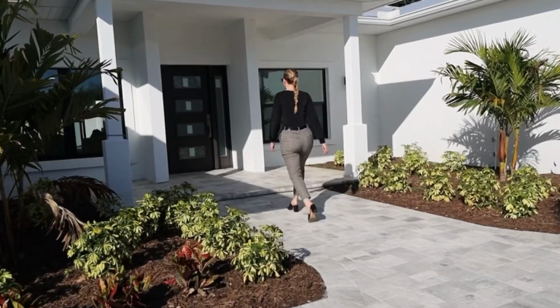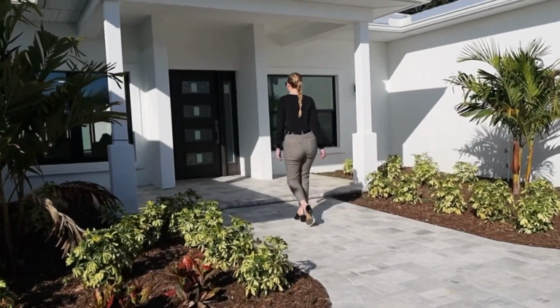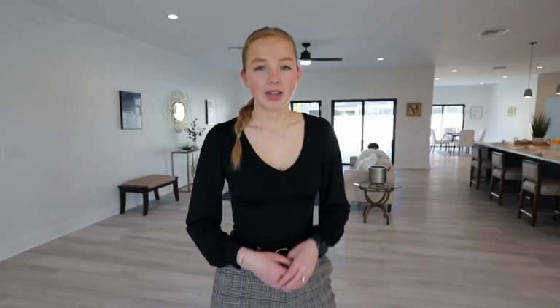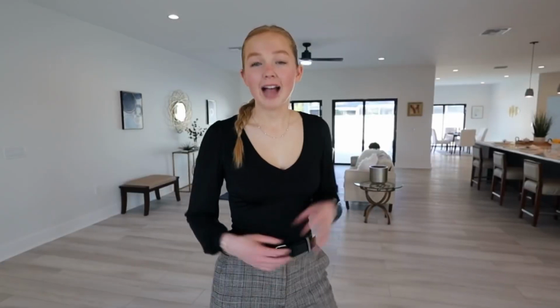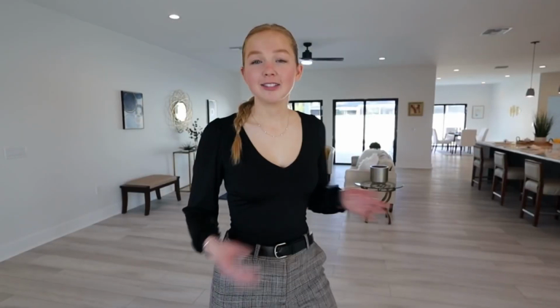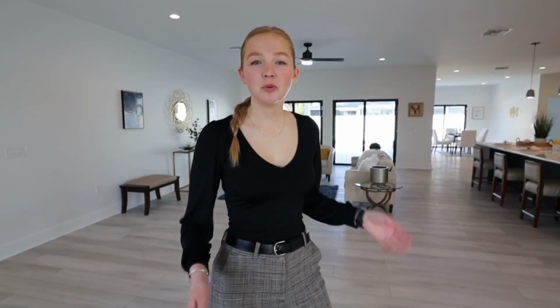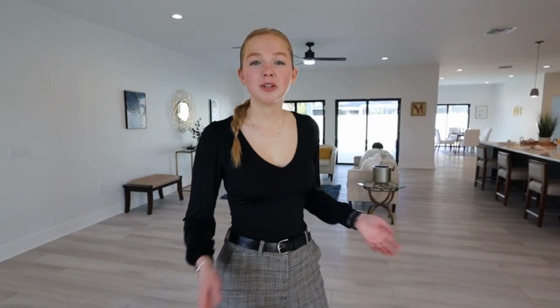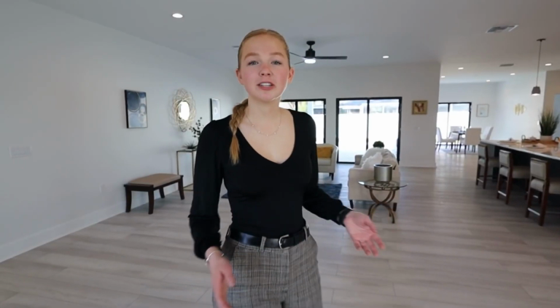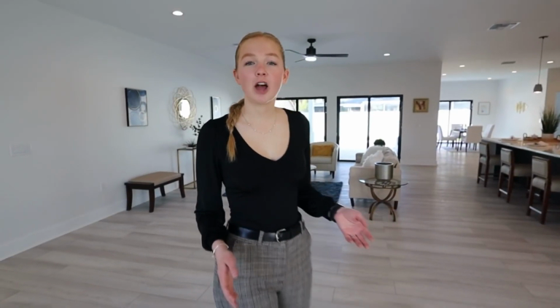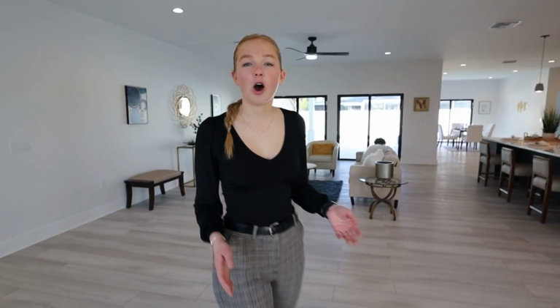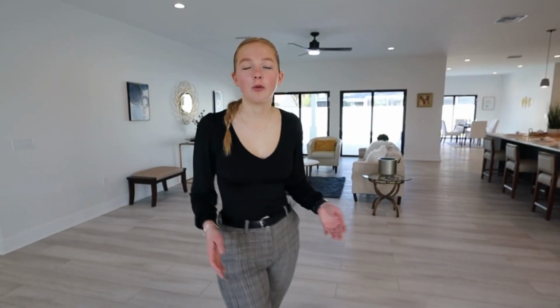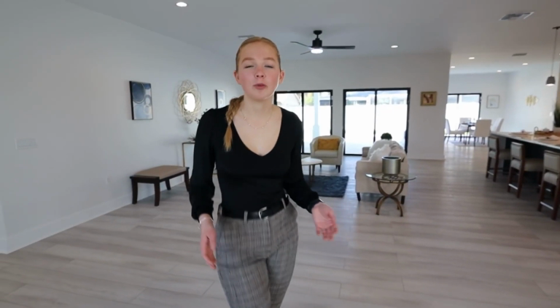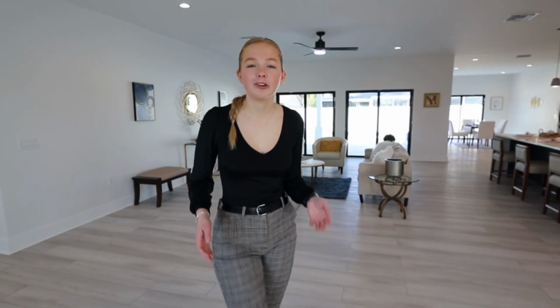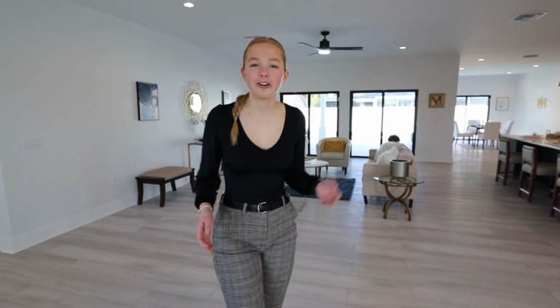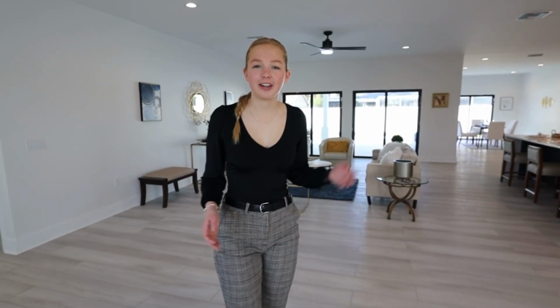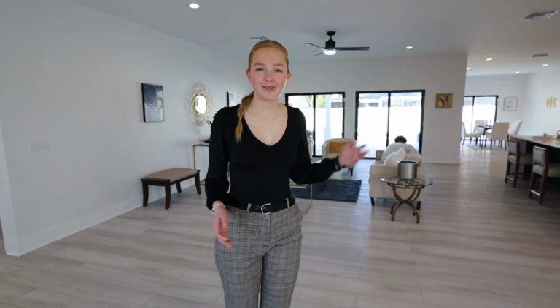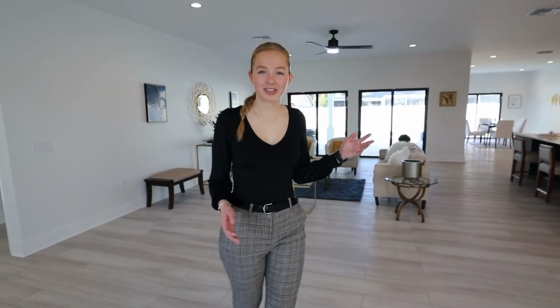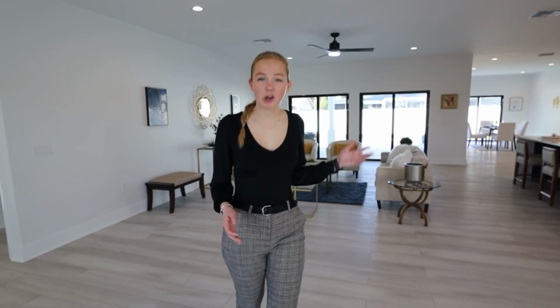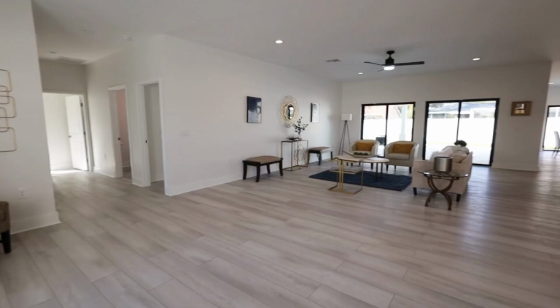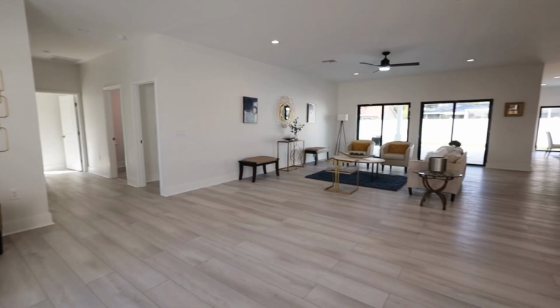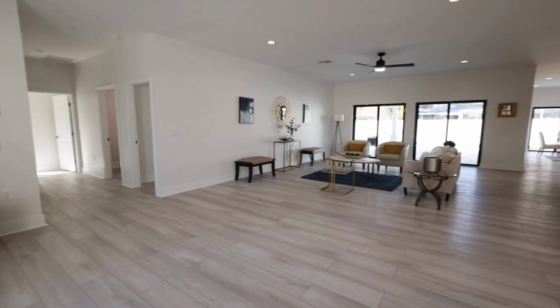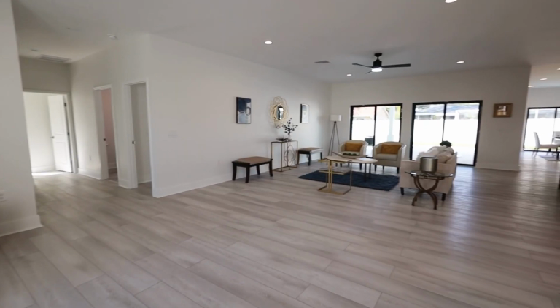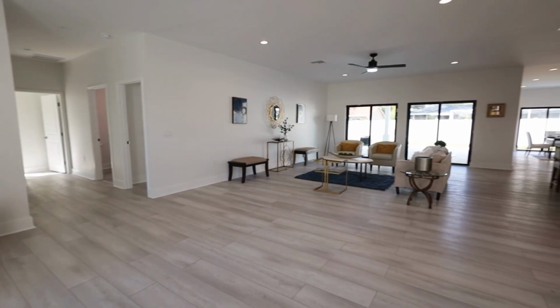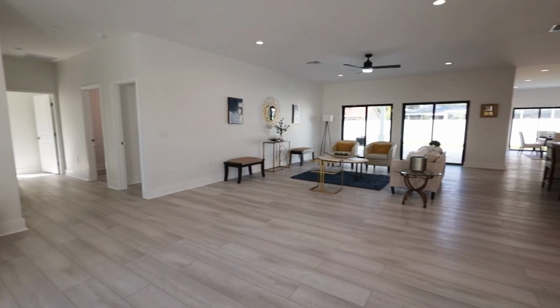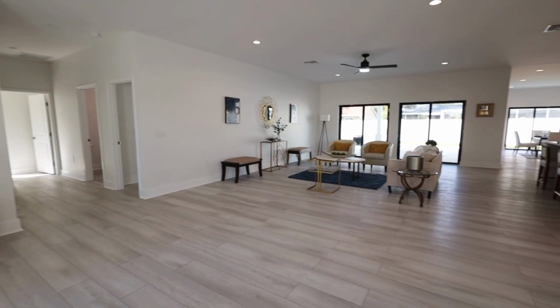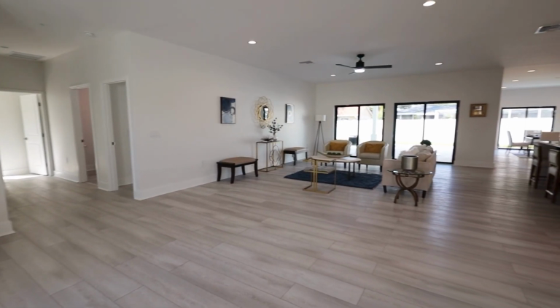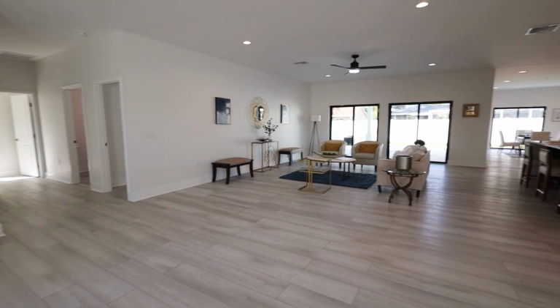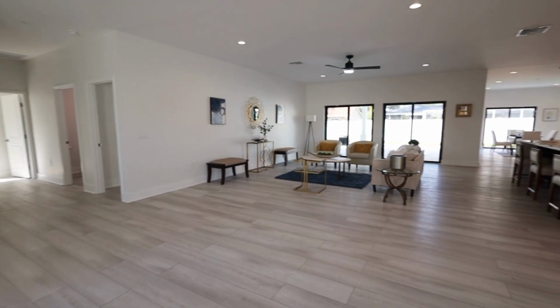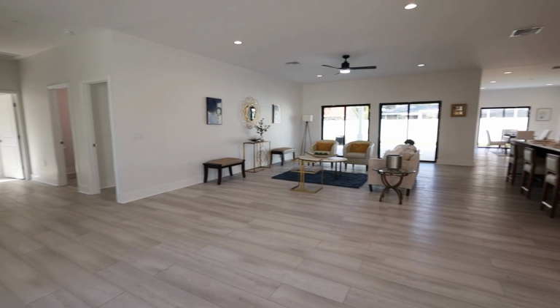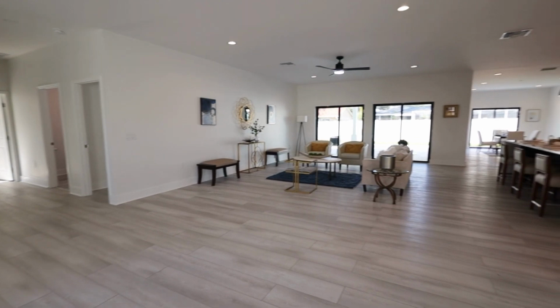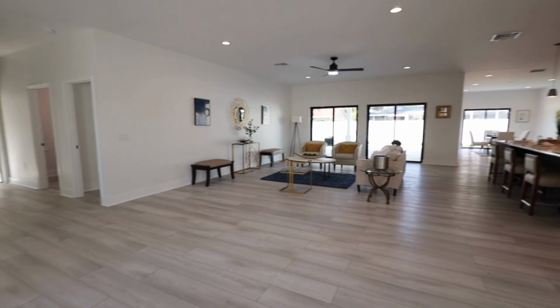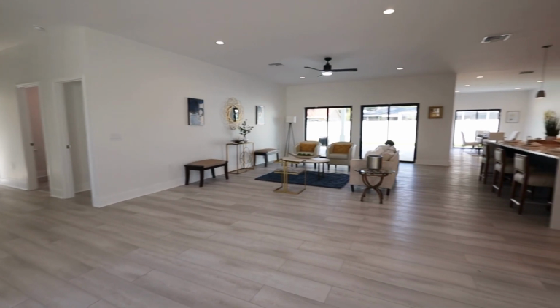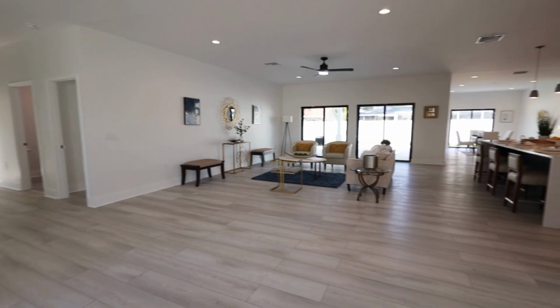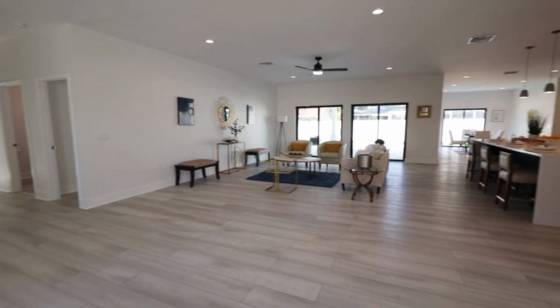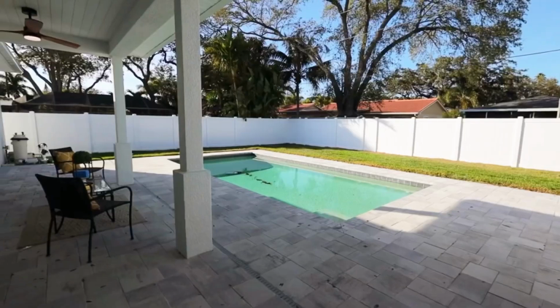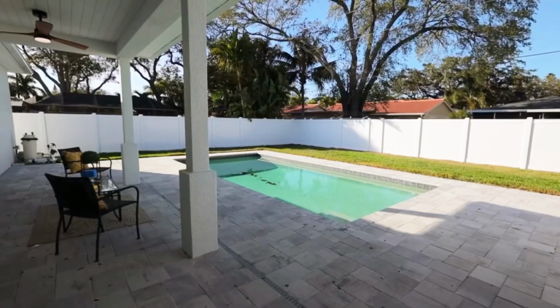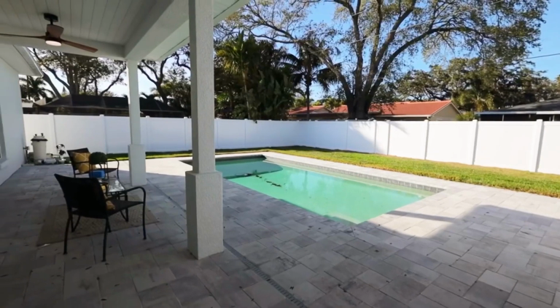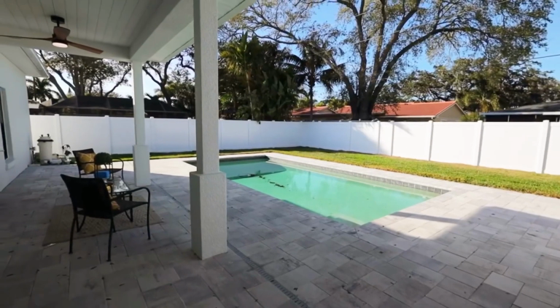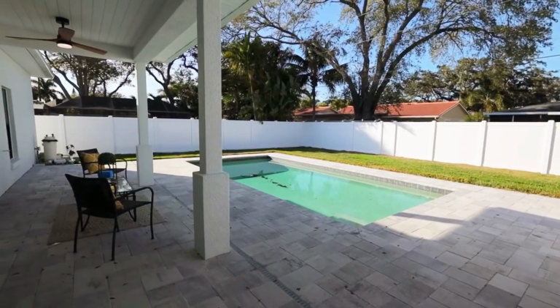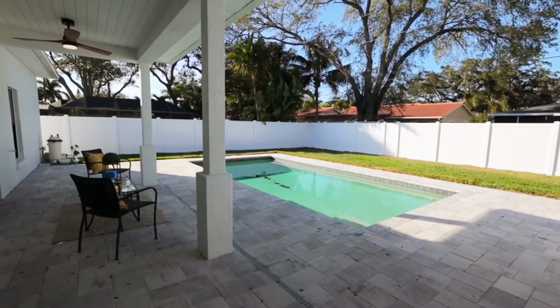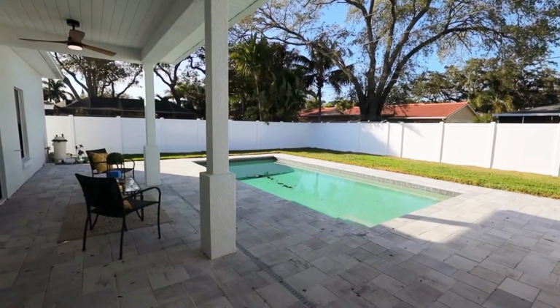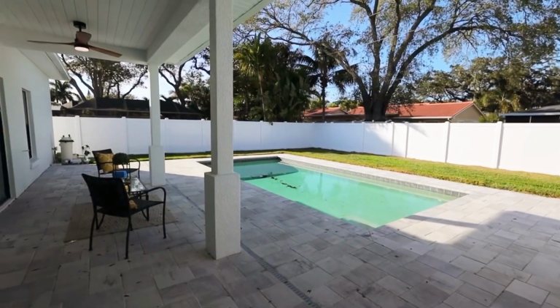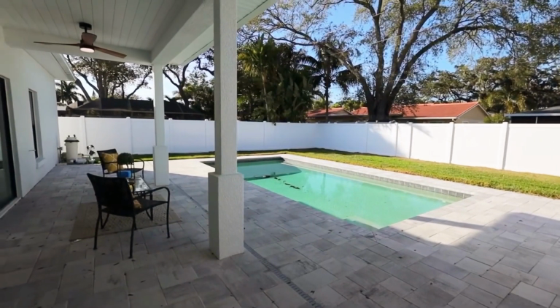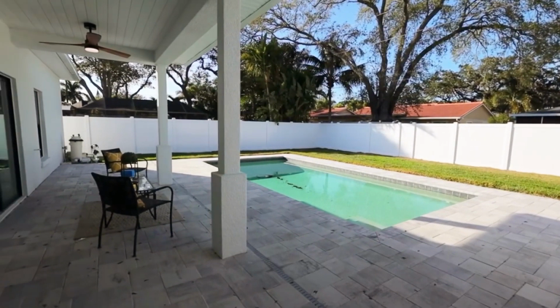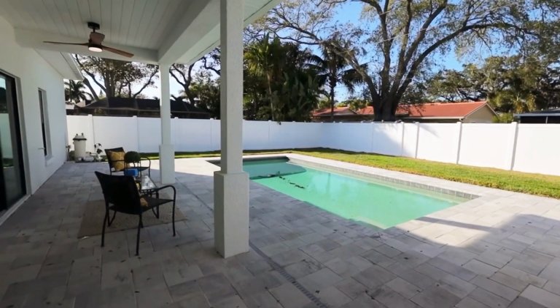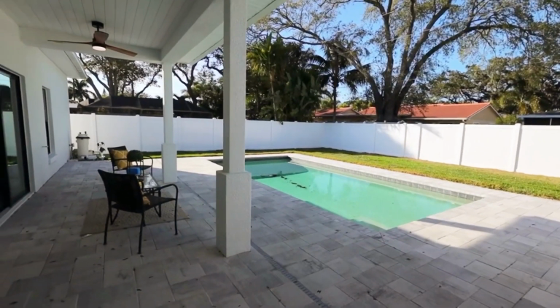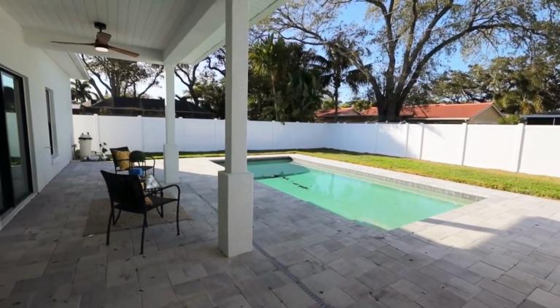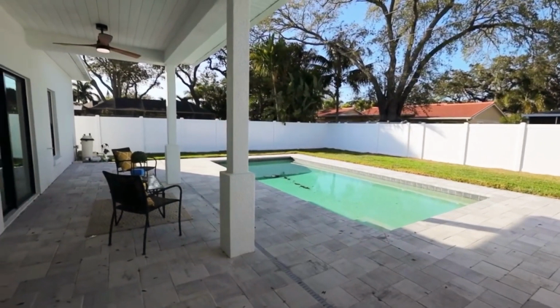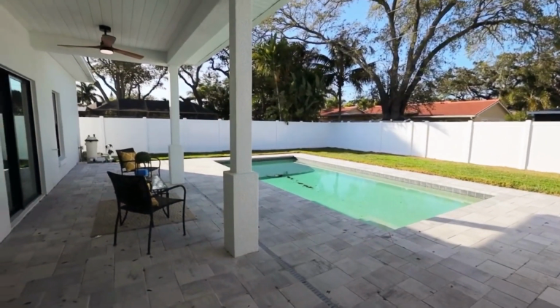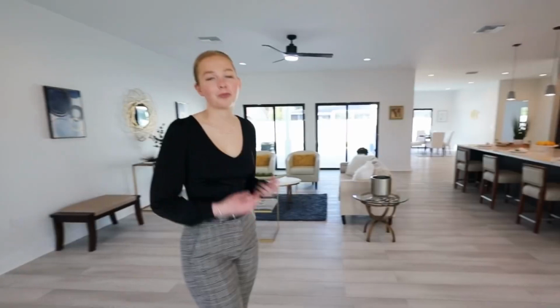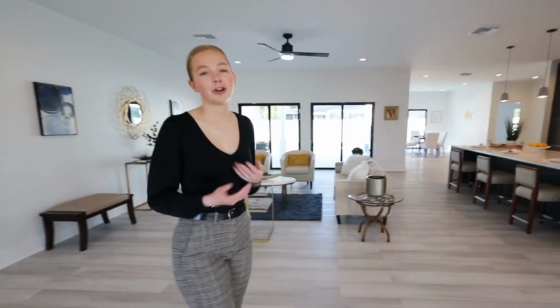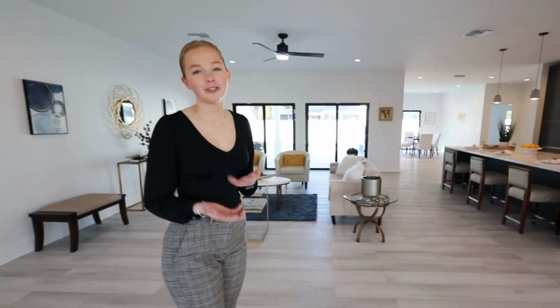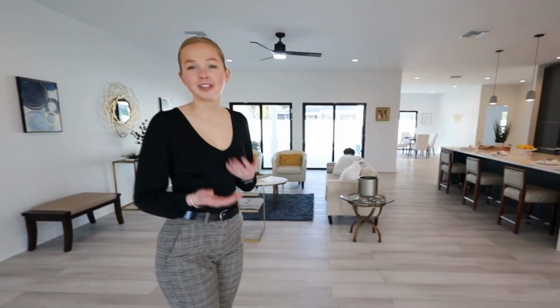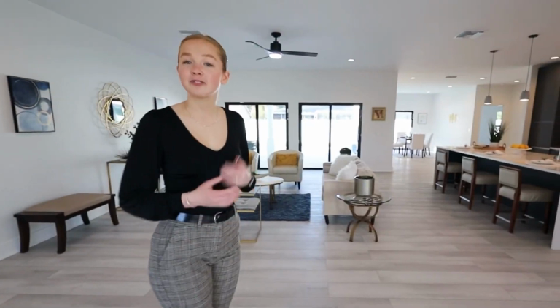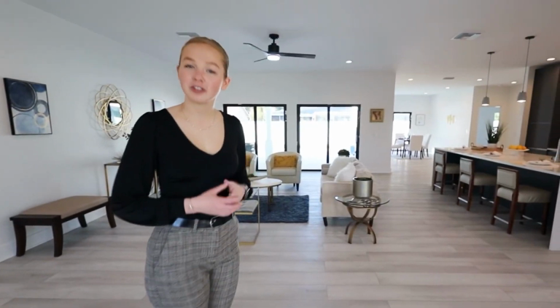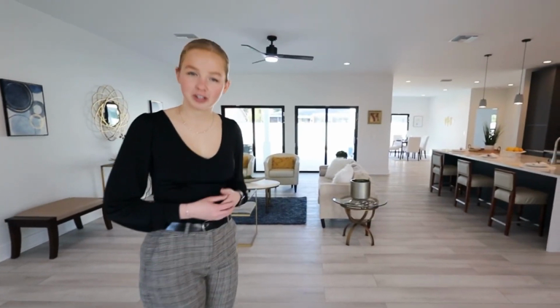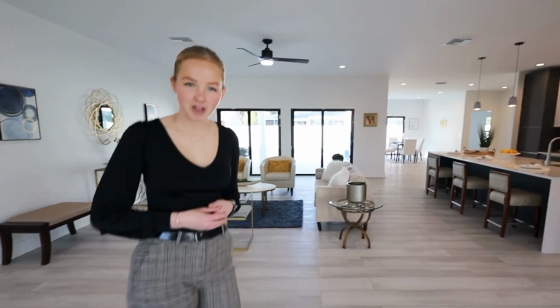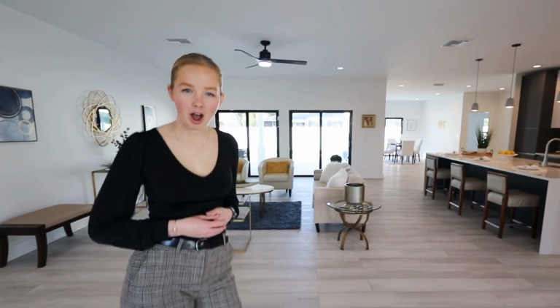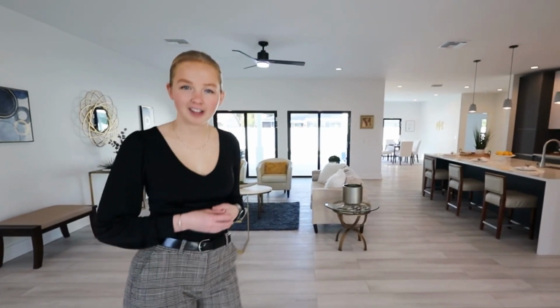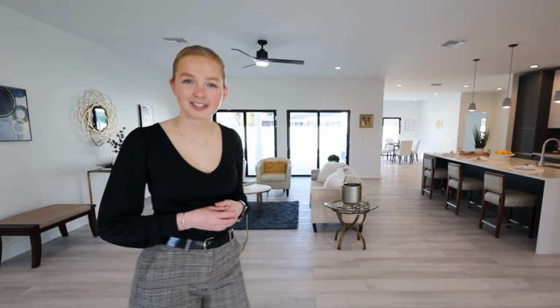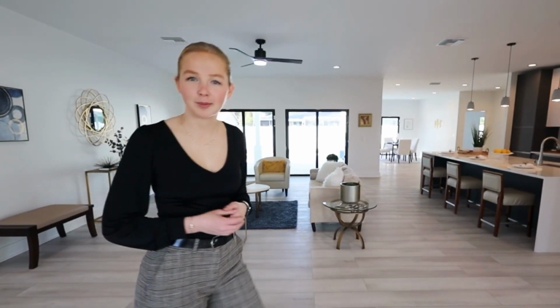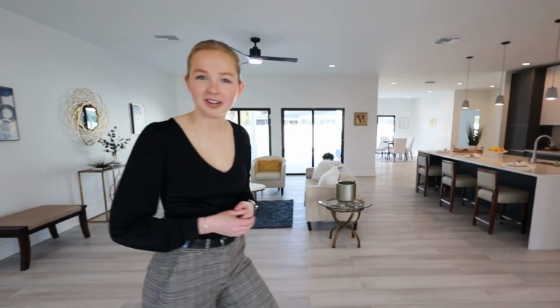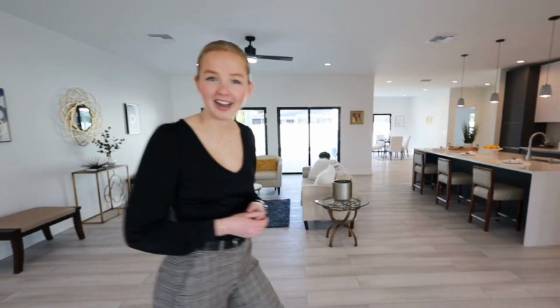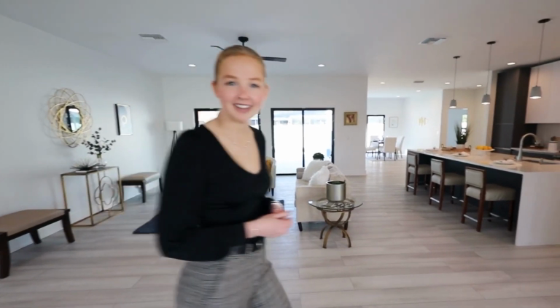As you enter the home, you're greeted with an oversized living area overlooking your saltwater pool, perfect for those hot summer days.